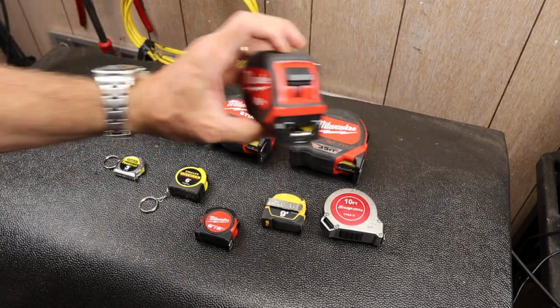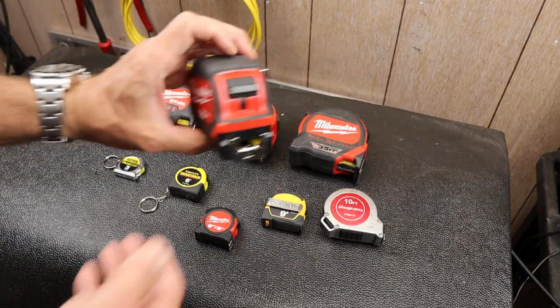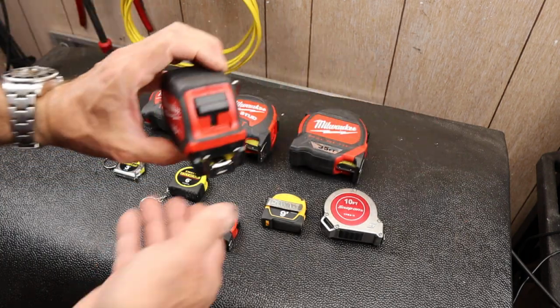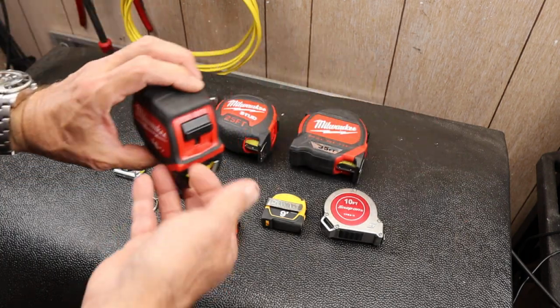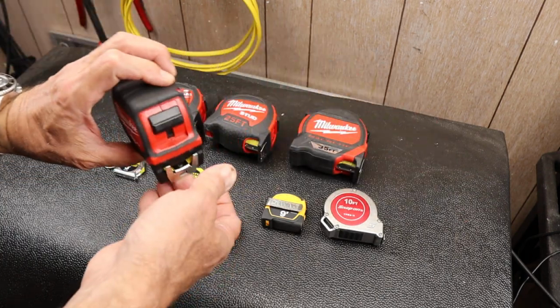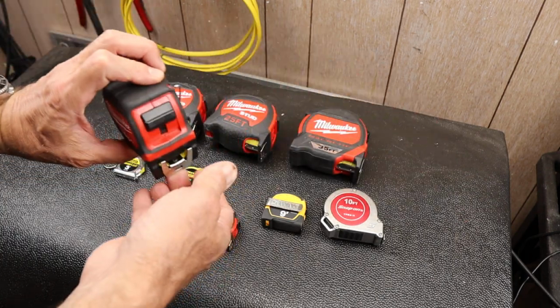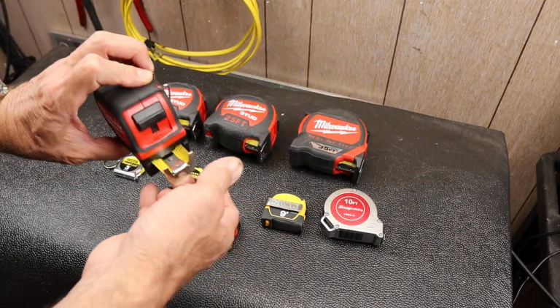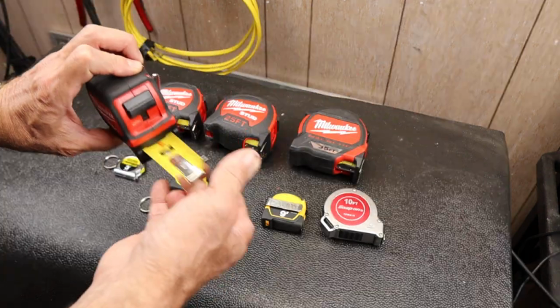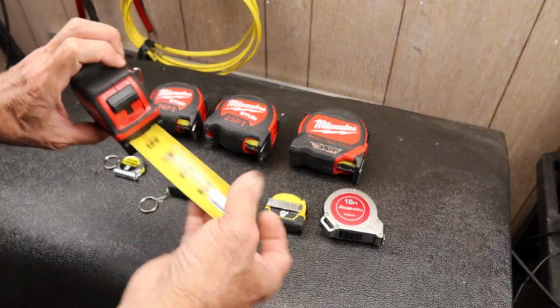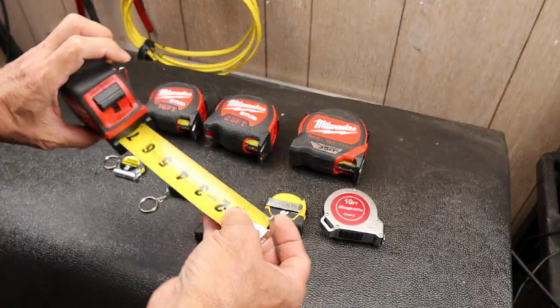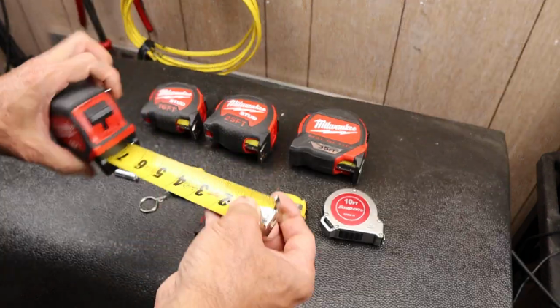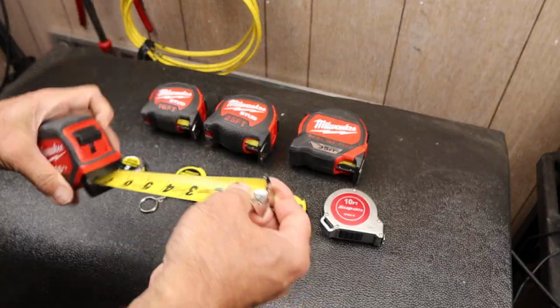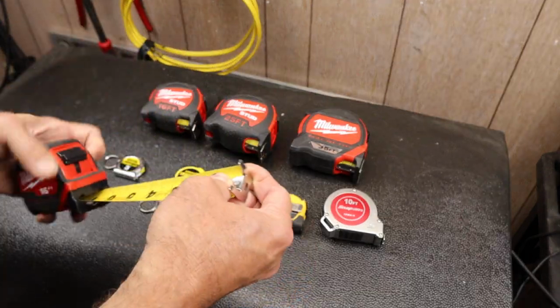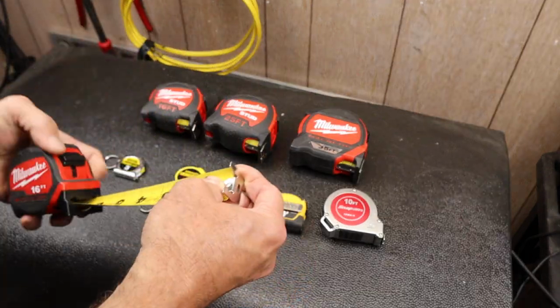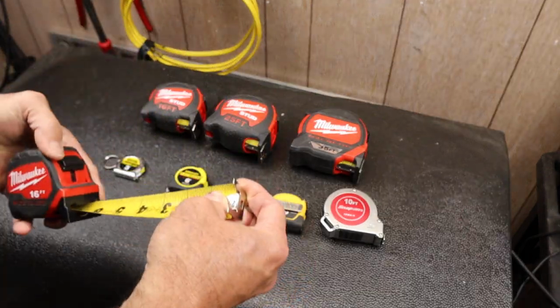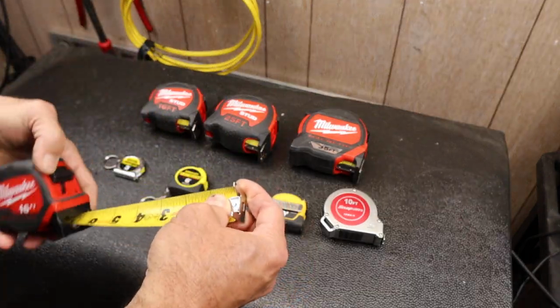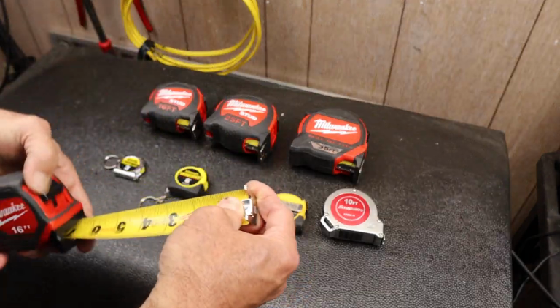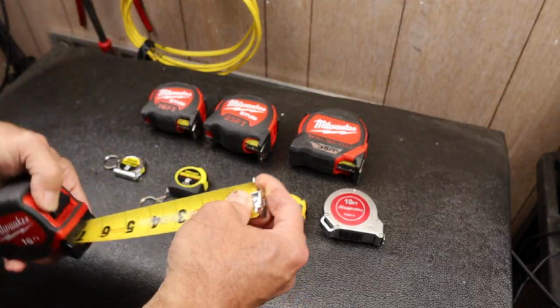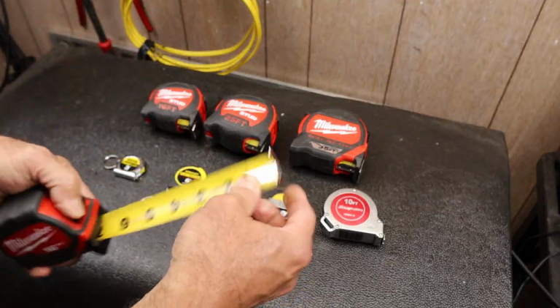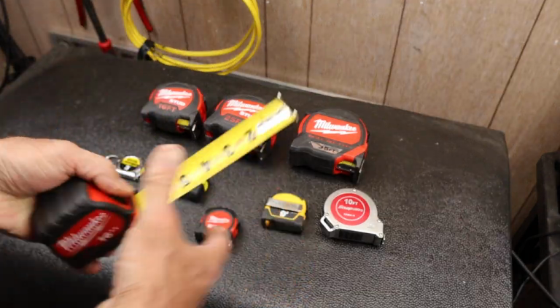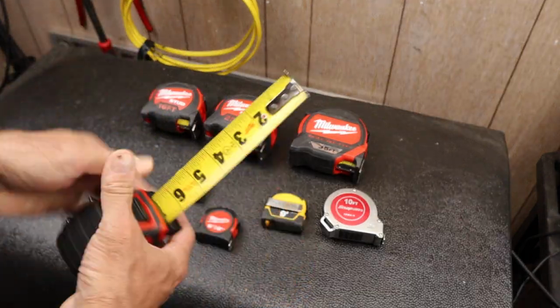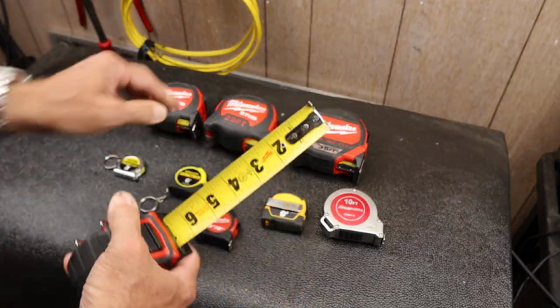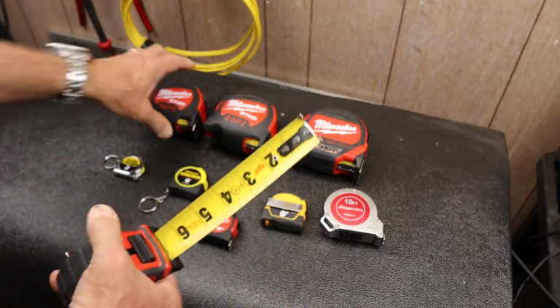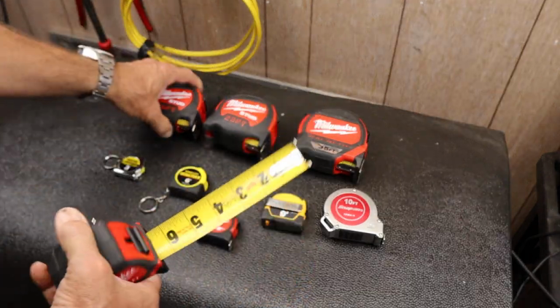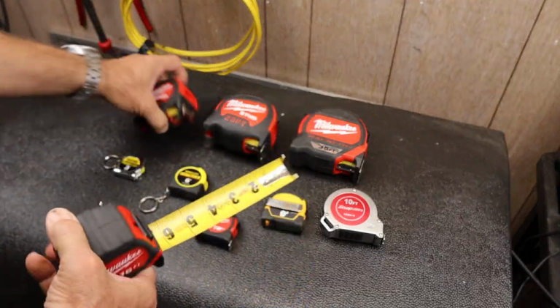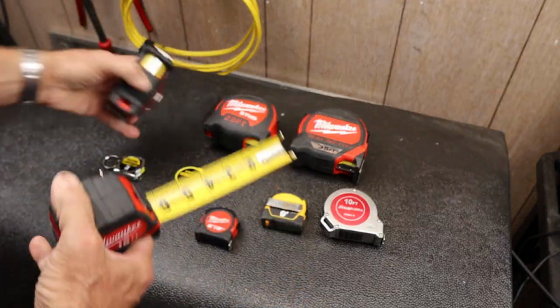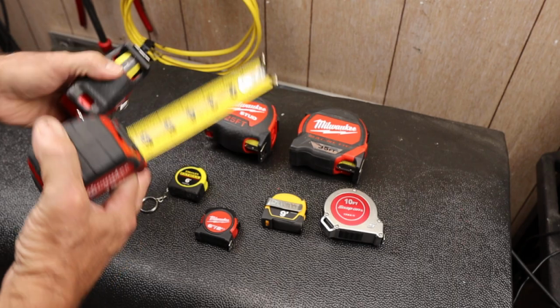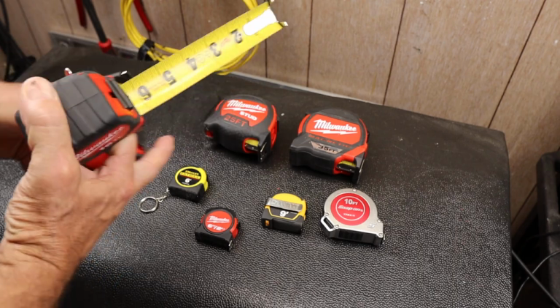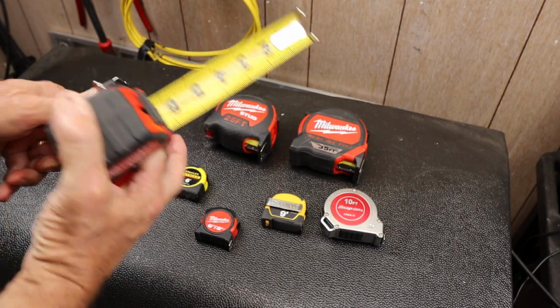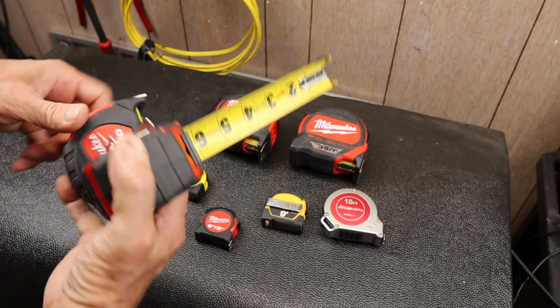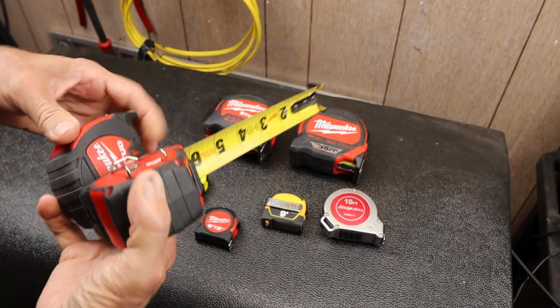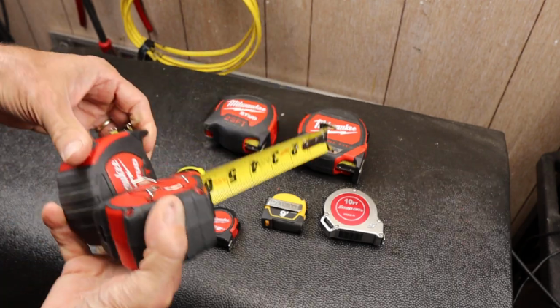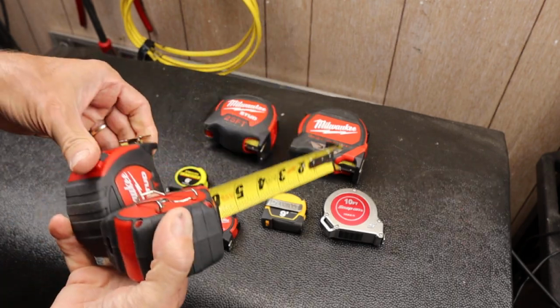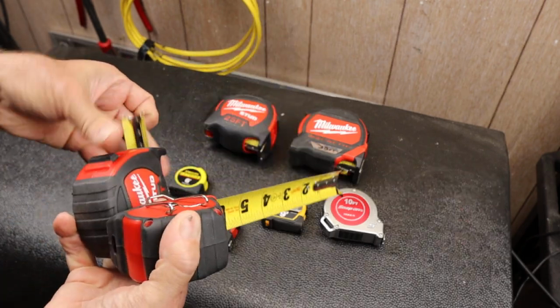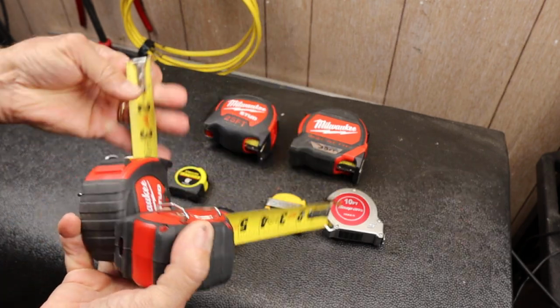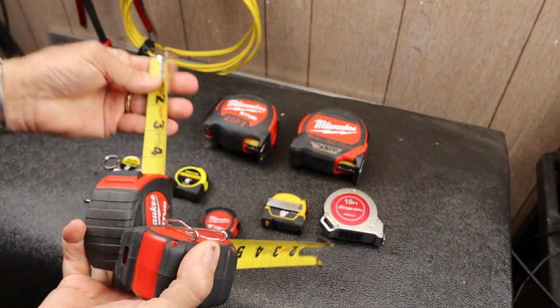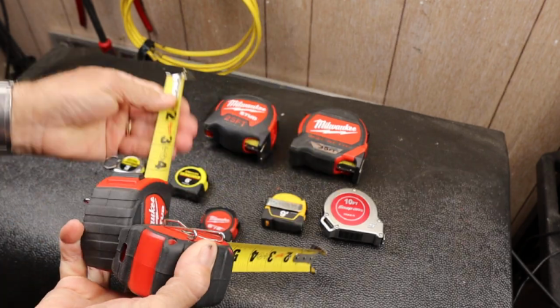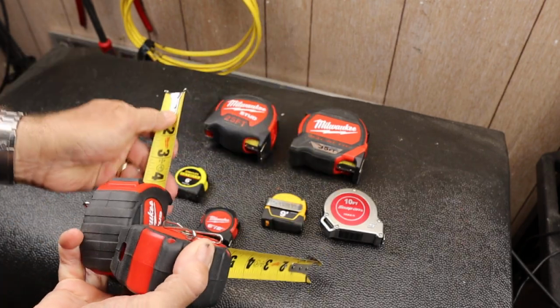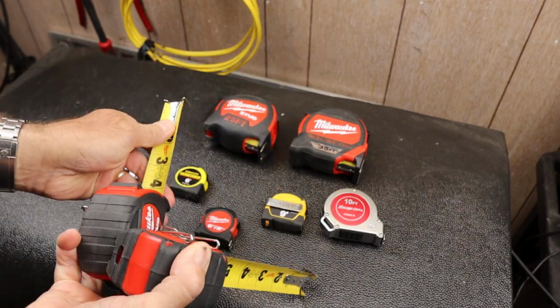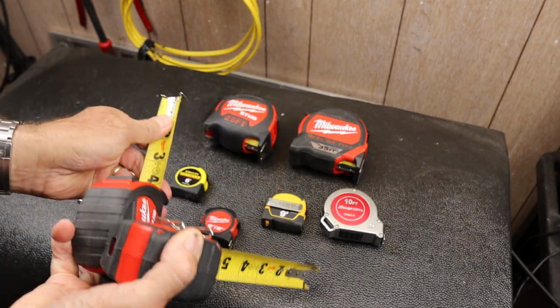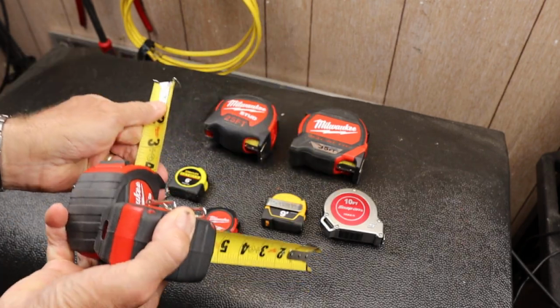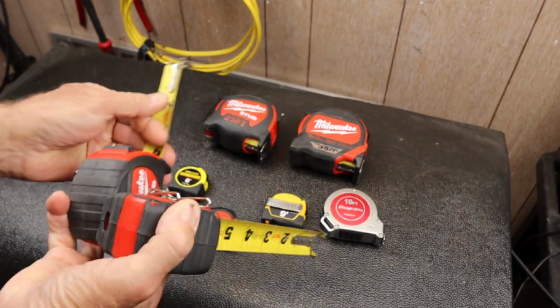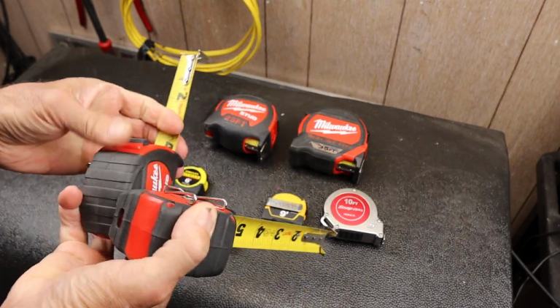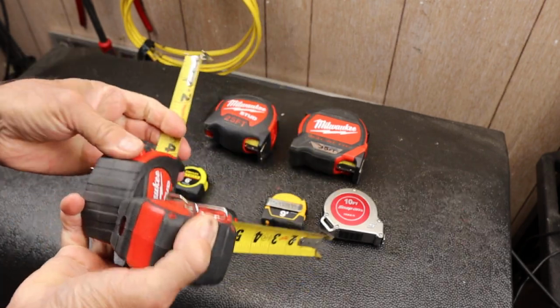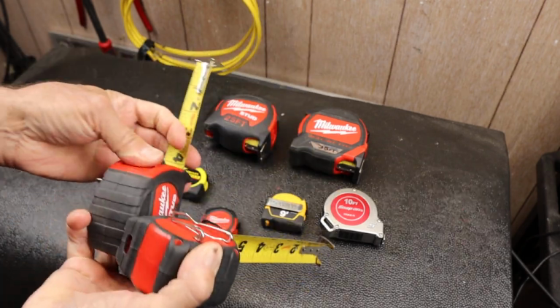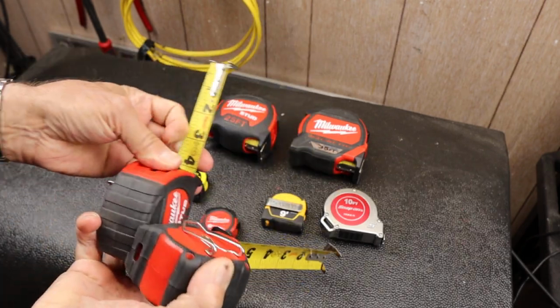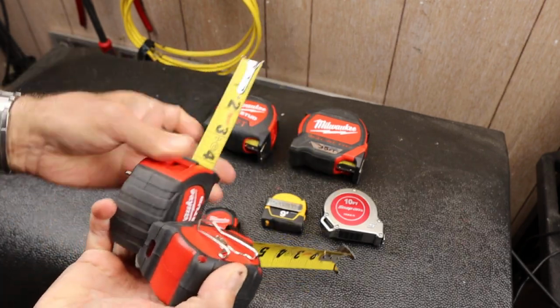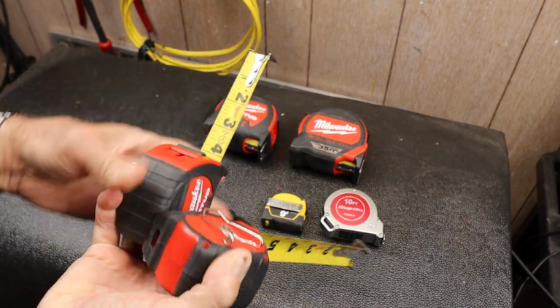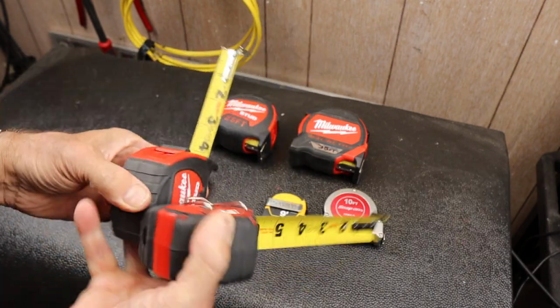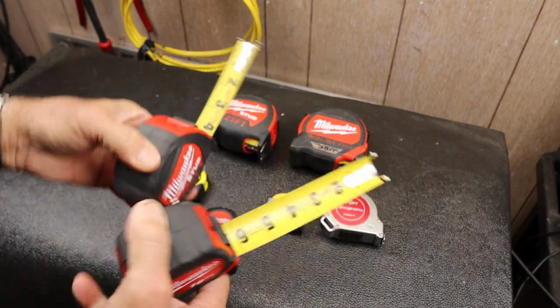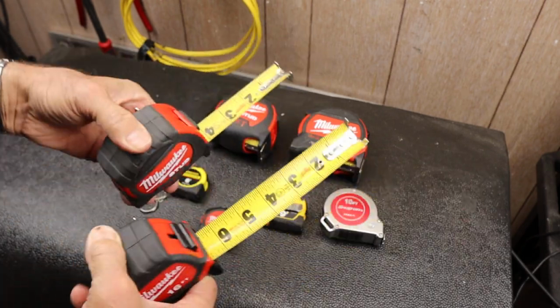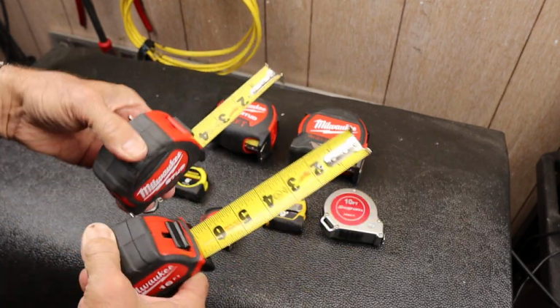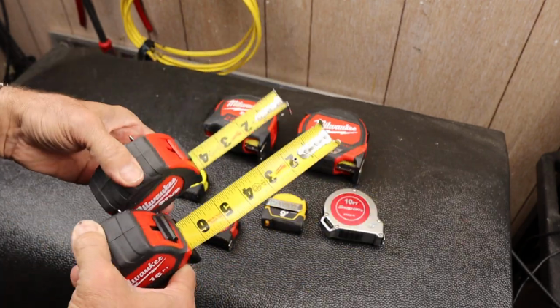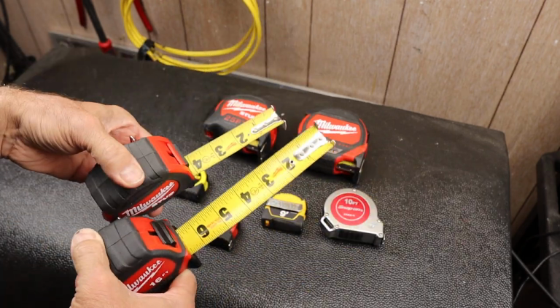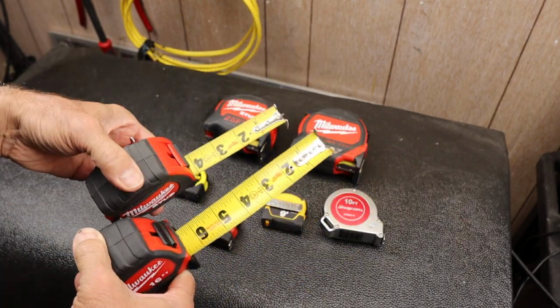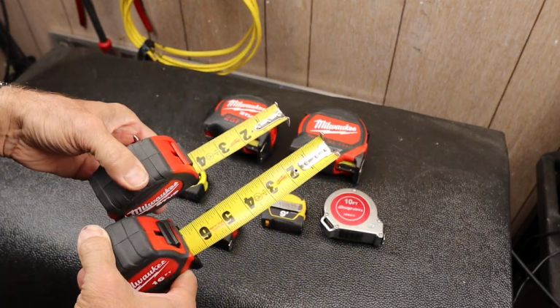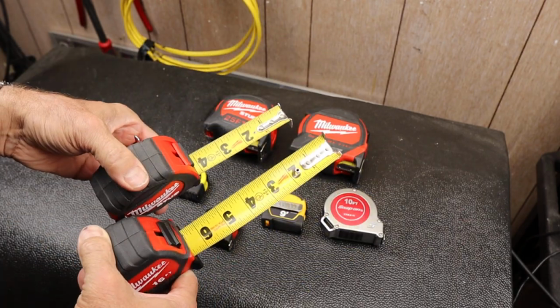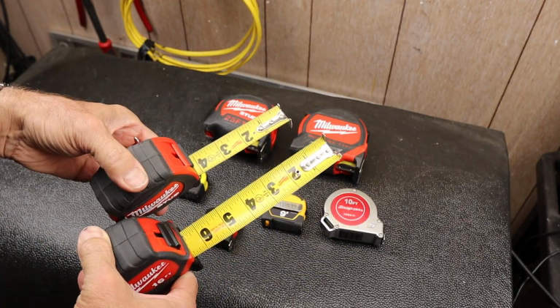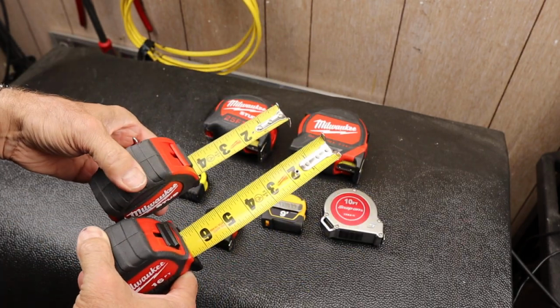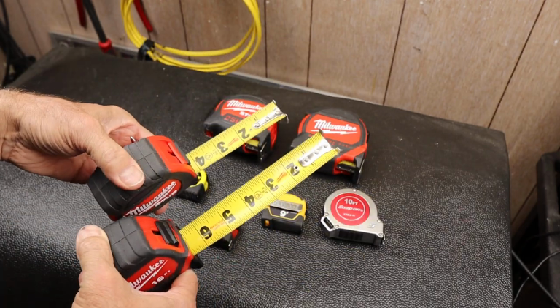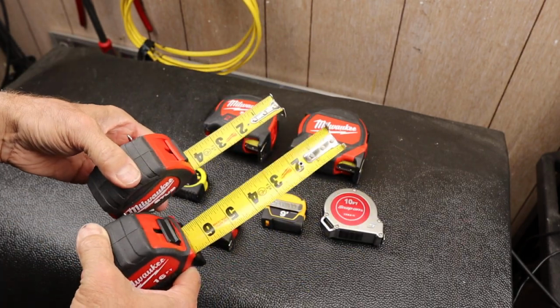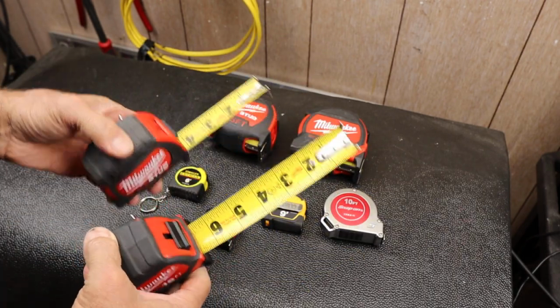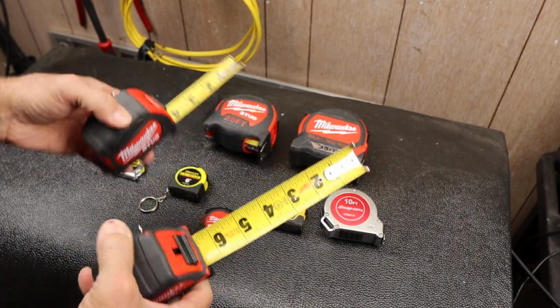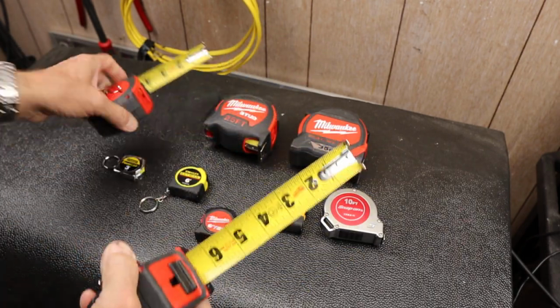The wide blade is nice. It's not super wide compared to the others, but it's definitely wider, so that can help.